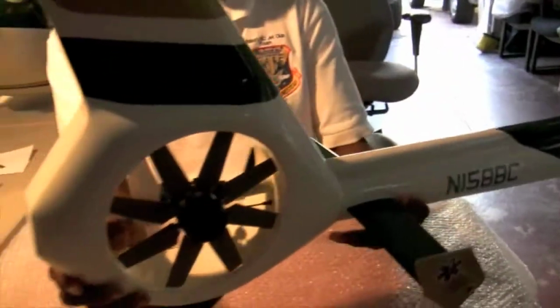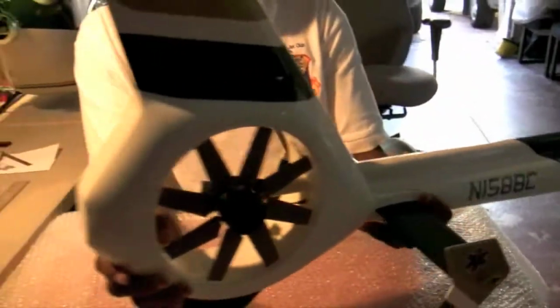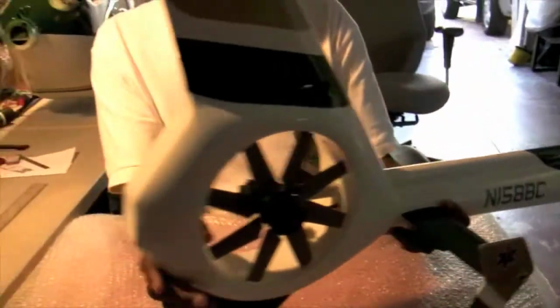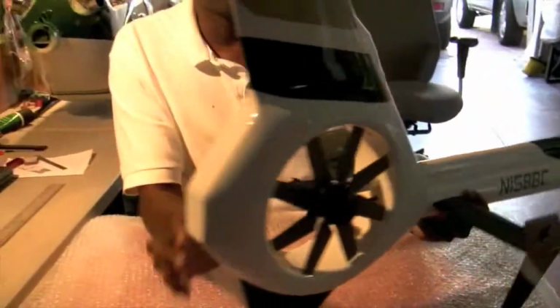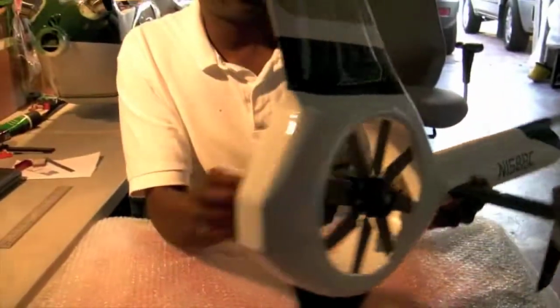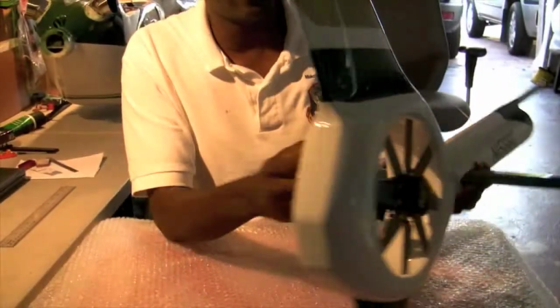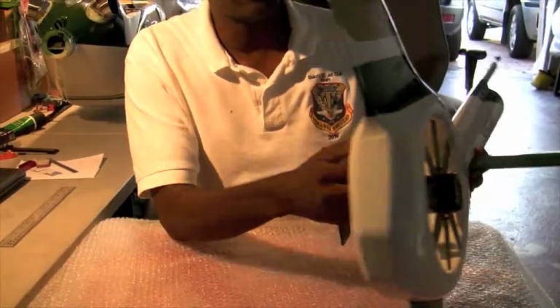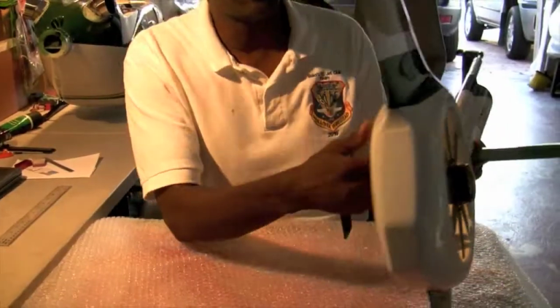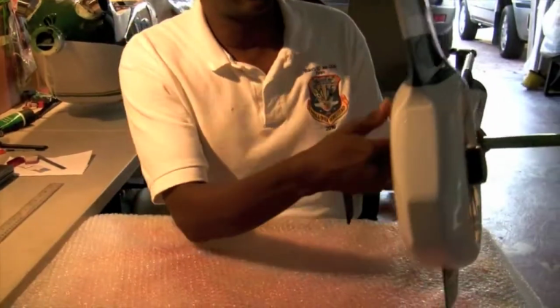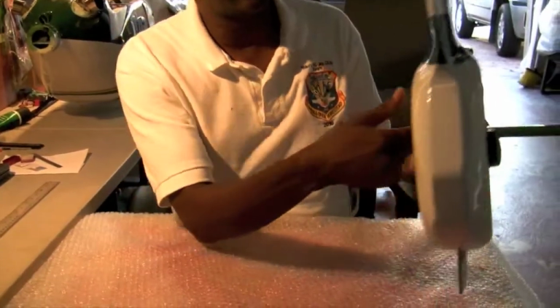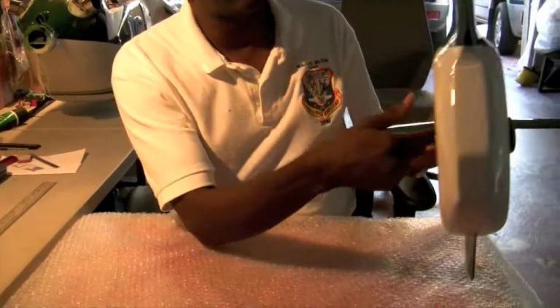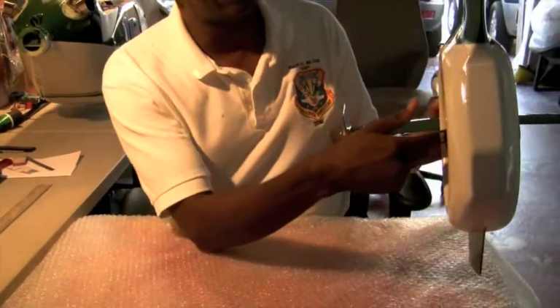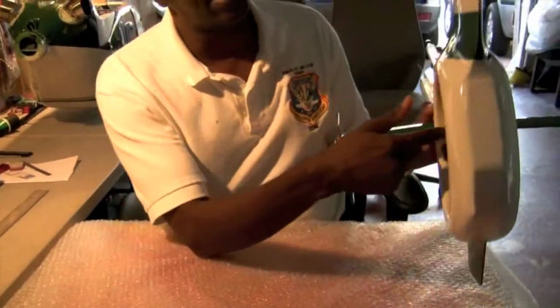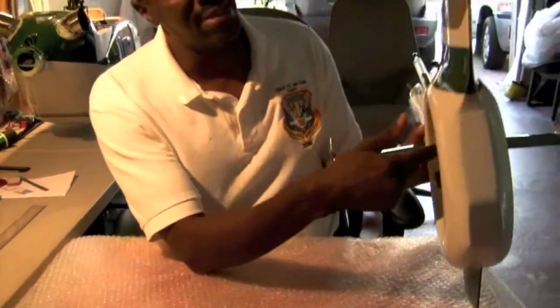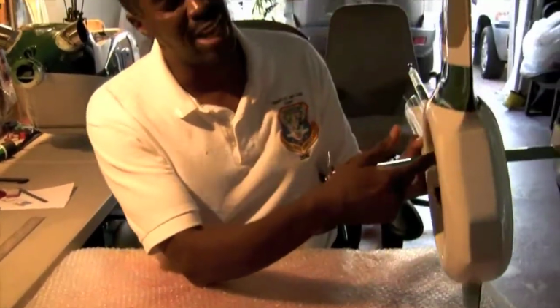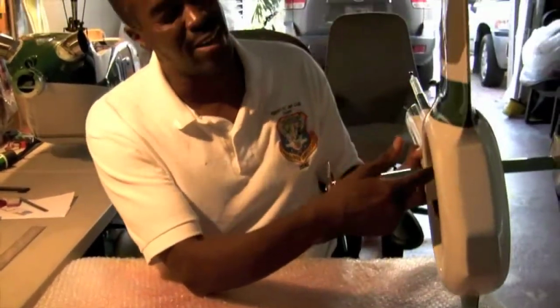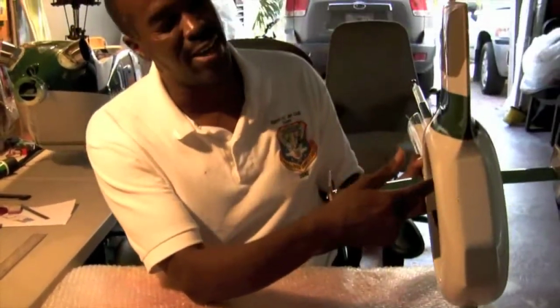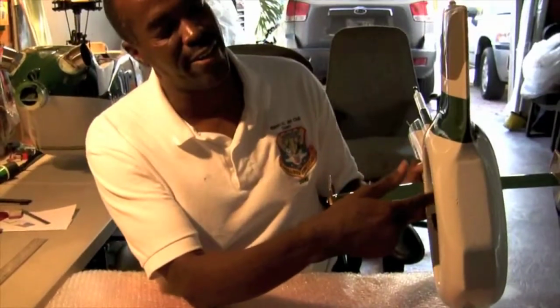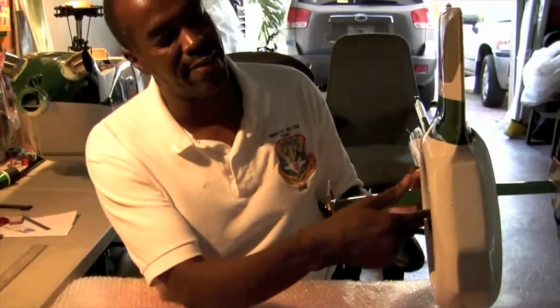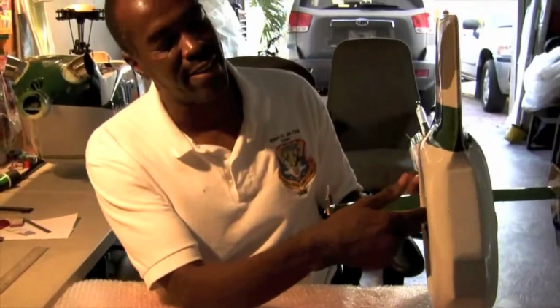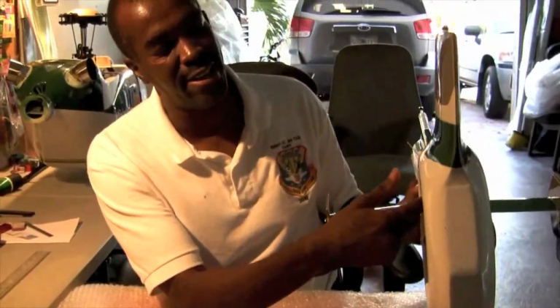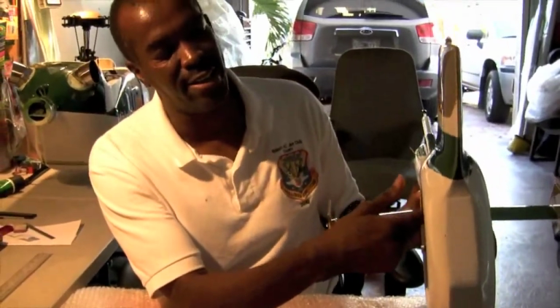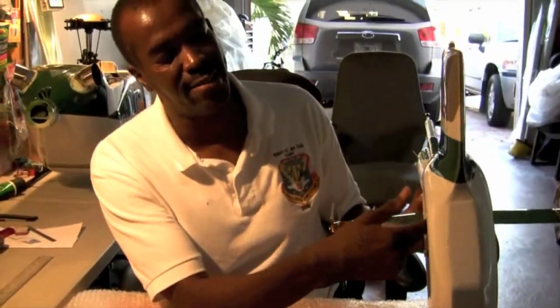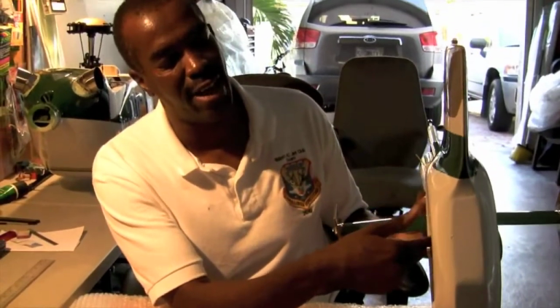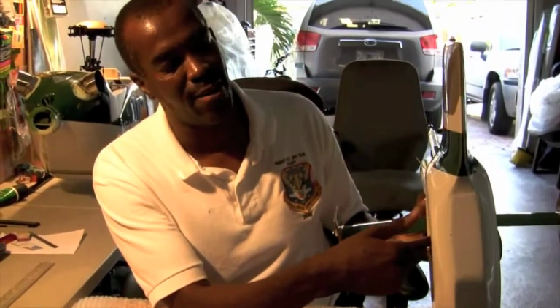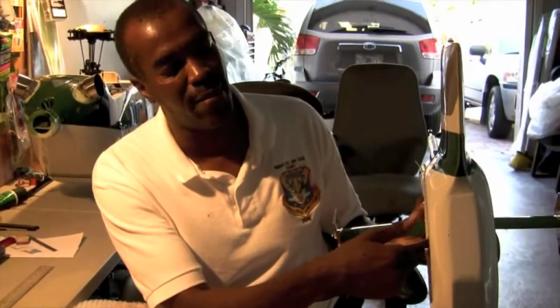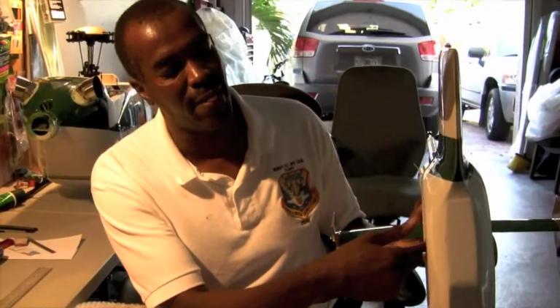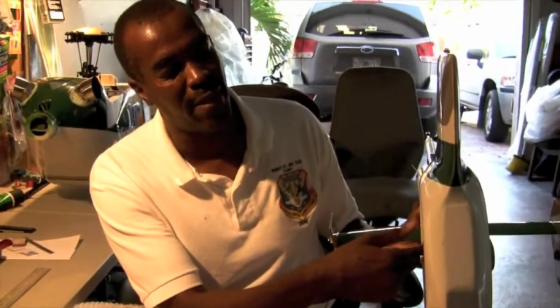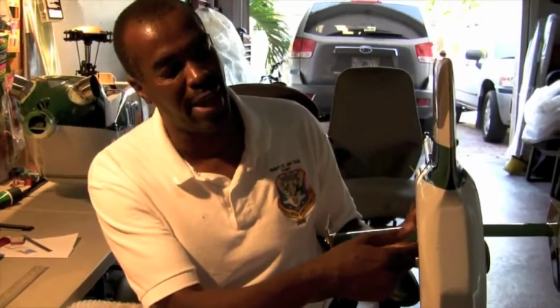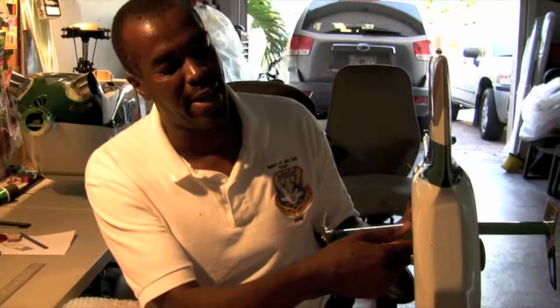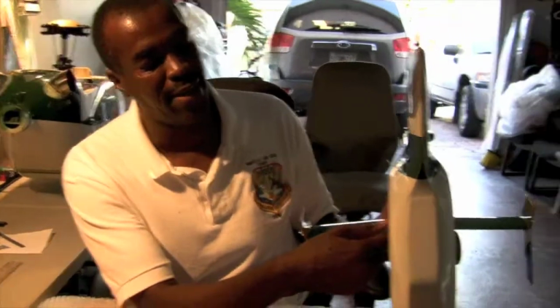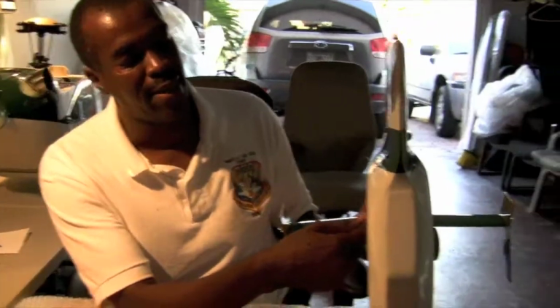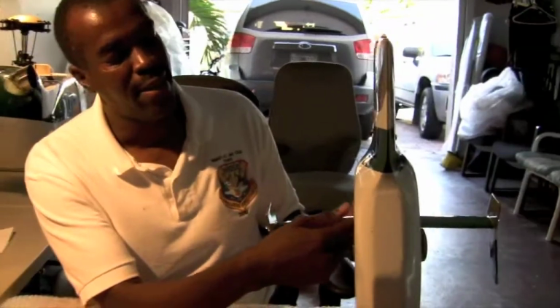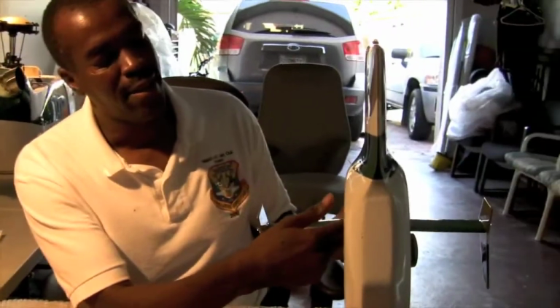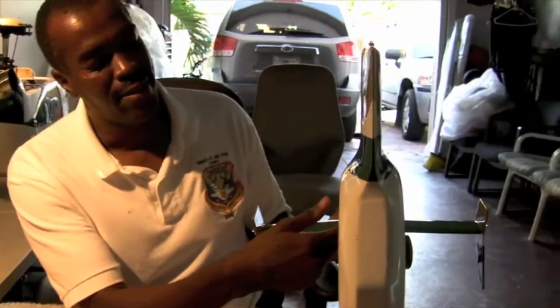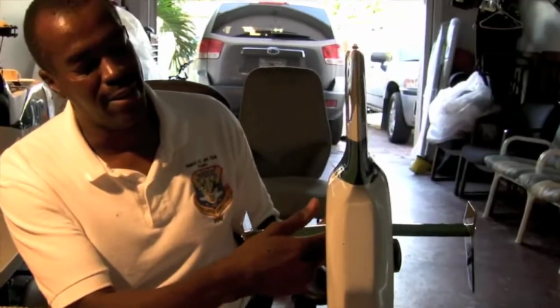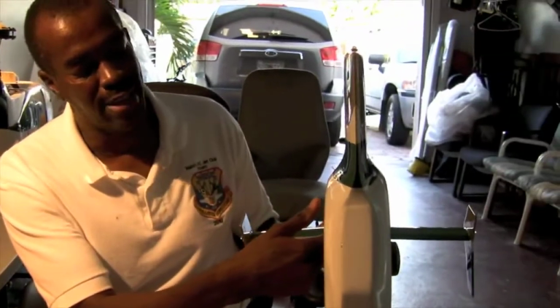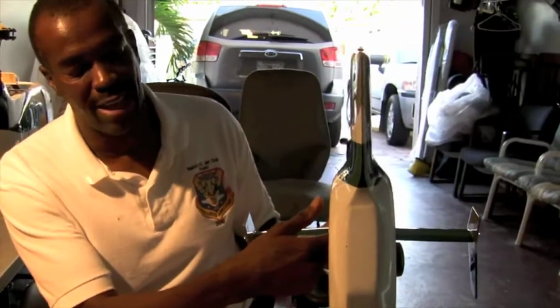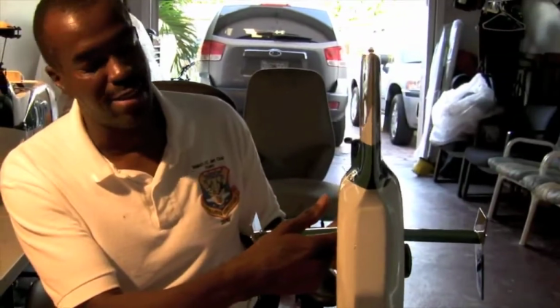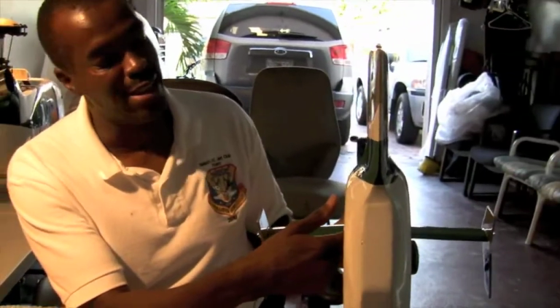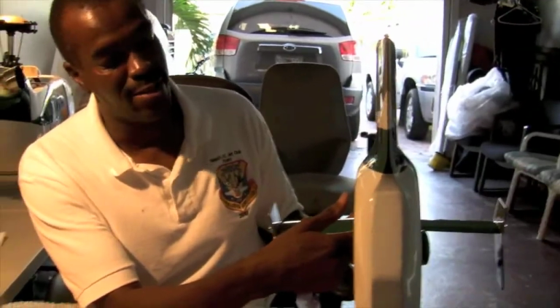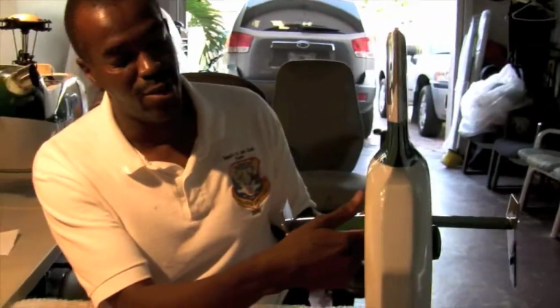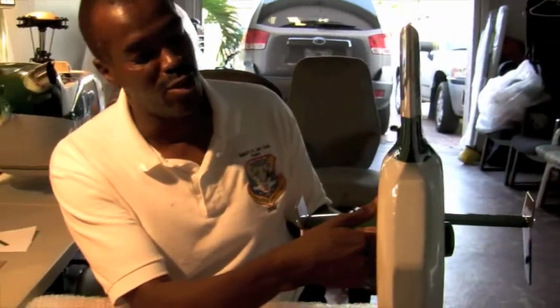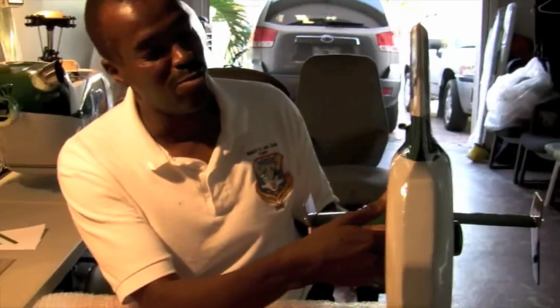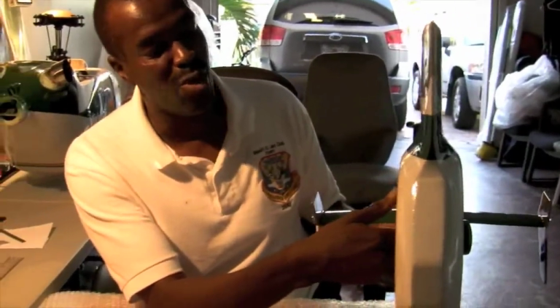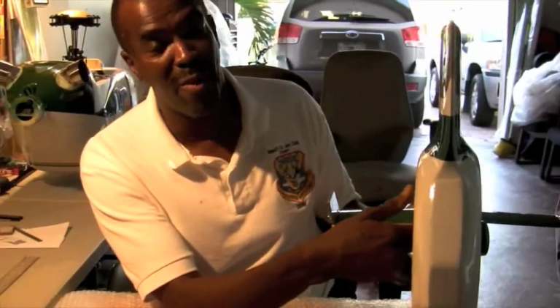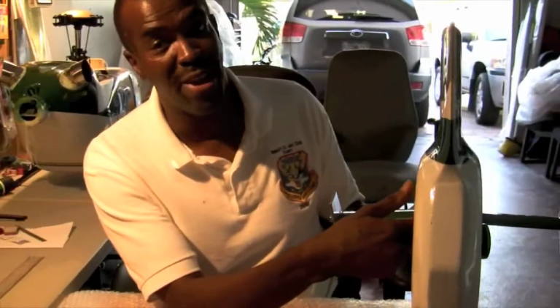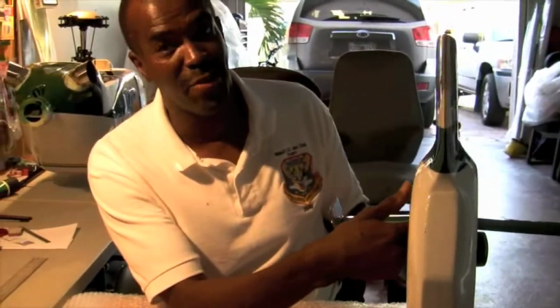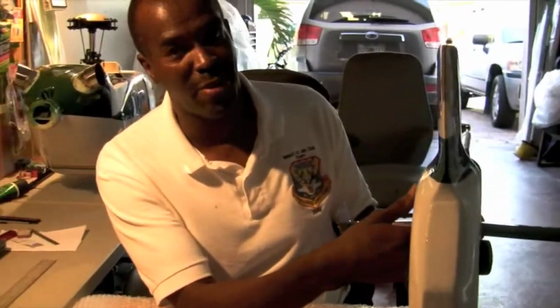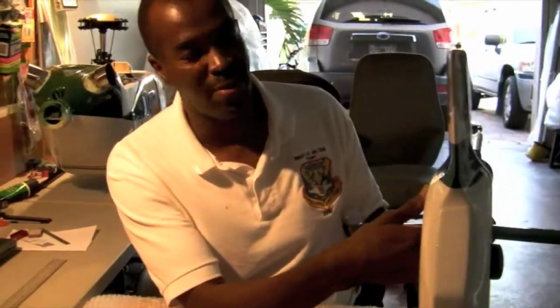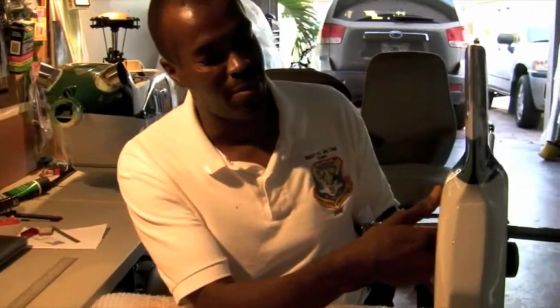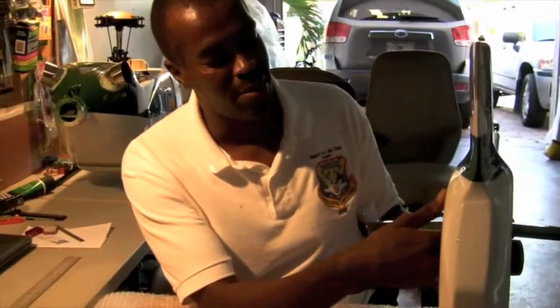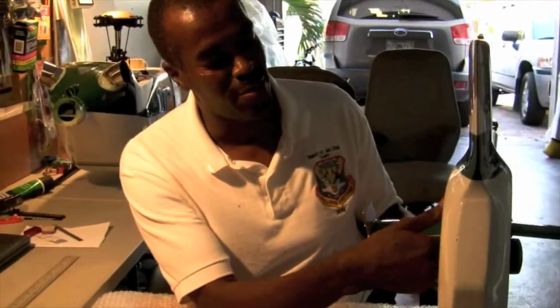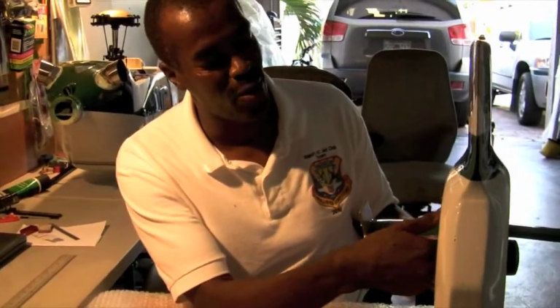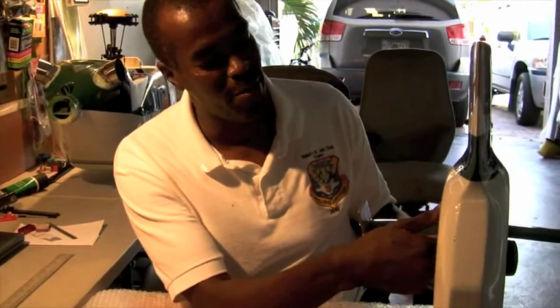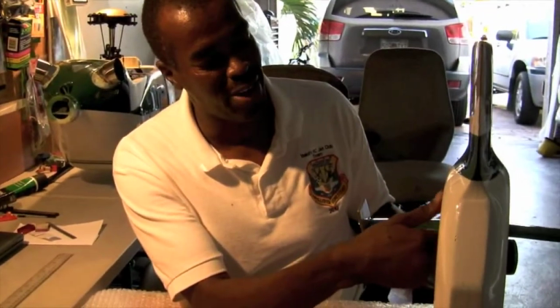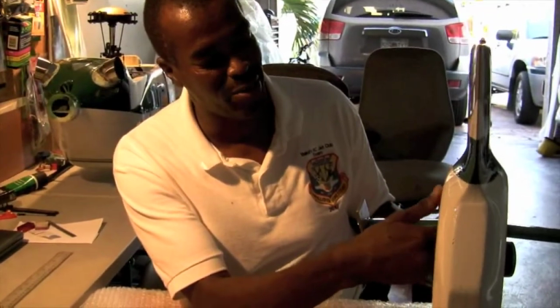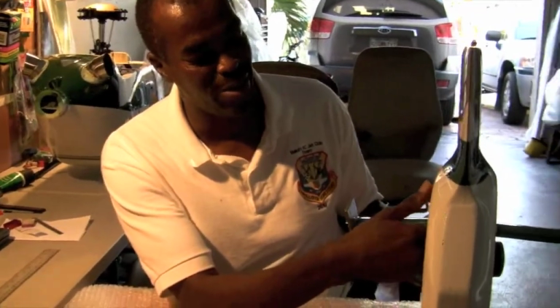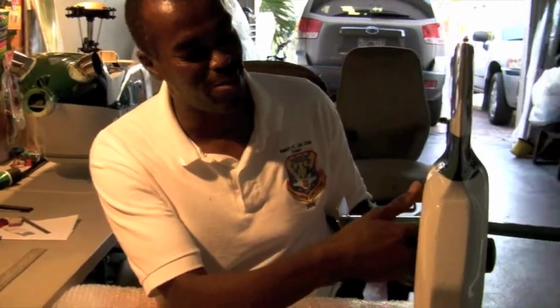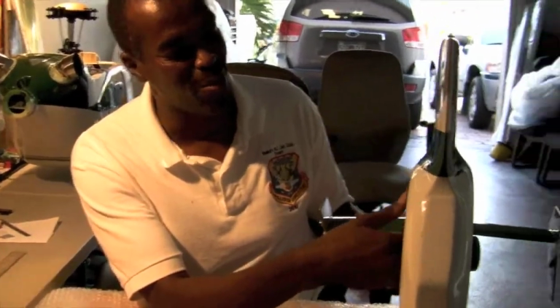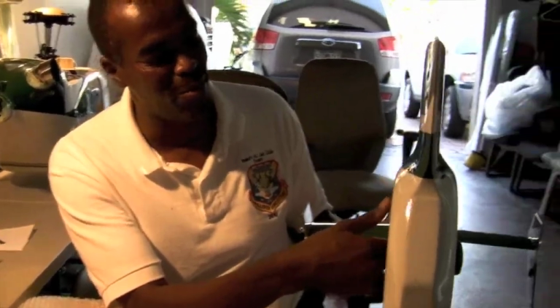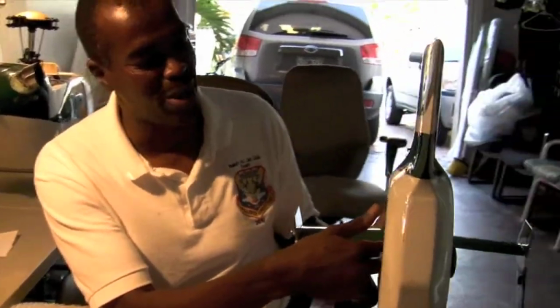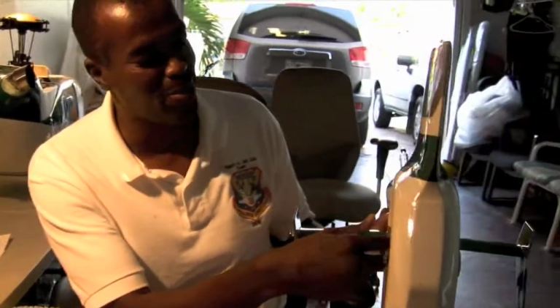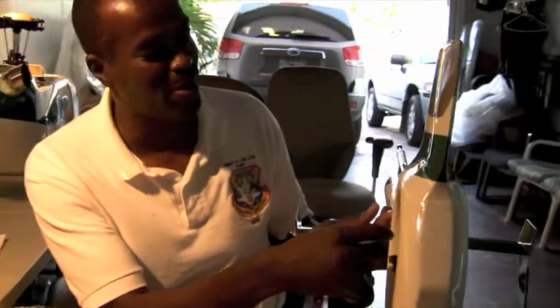This cover is not pre-cut — you have to cut it out yourself. And there's a lot of measuring, measuring, measuring involved.